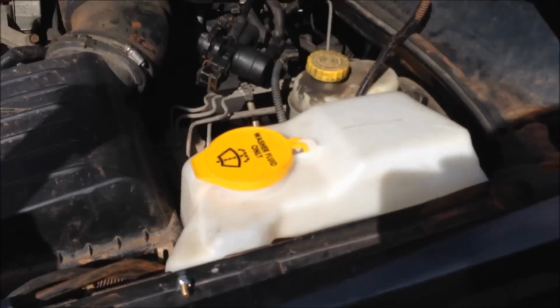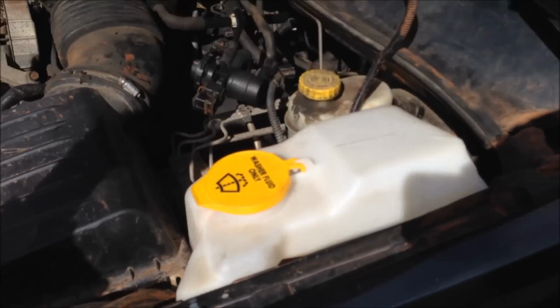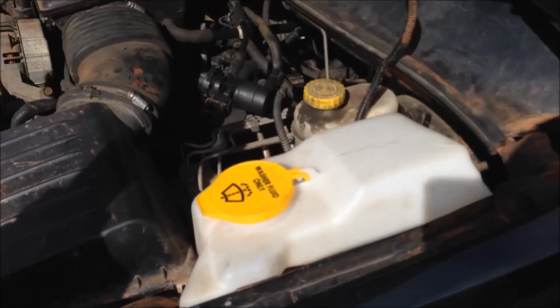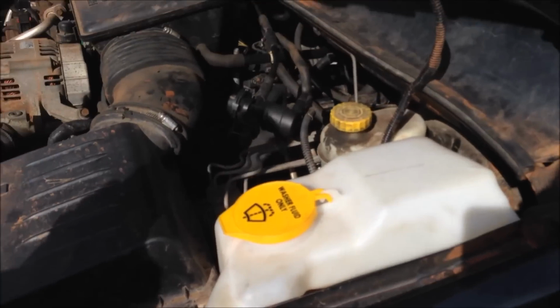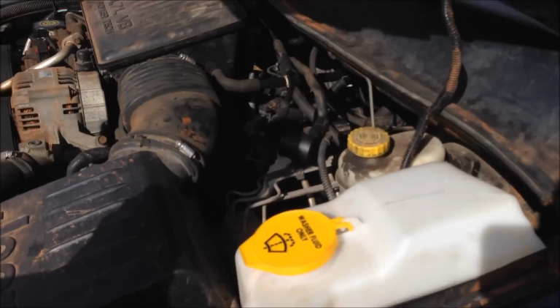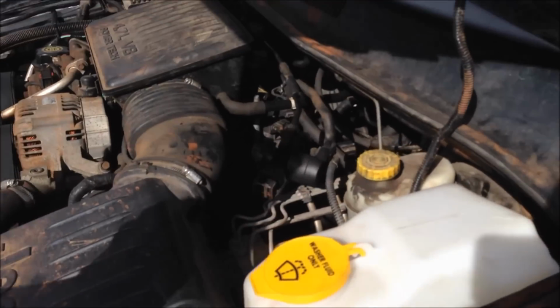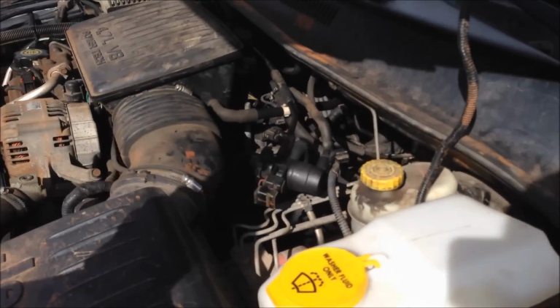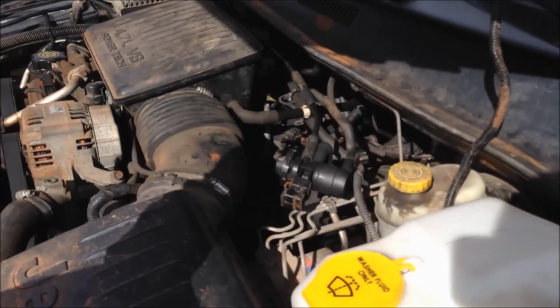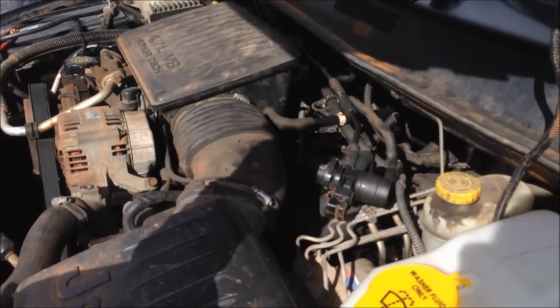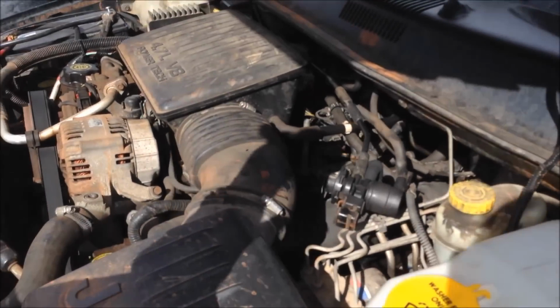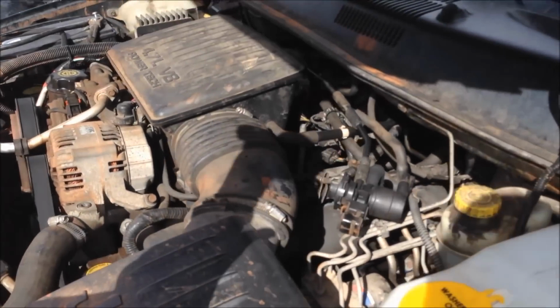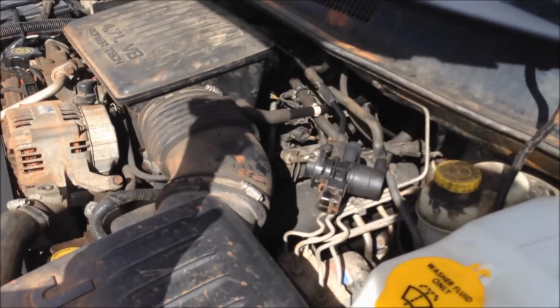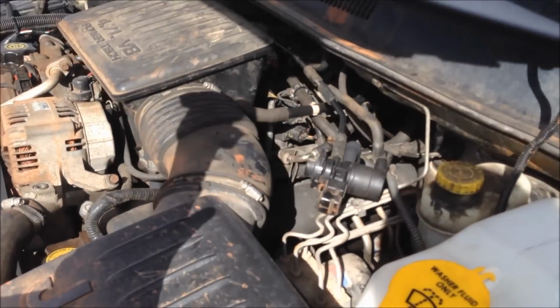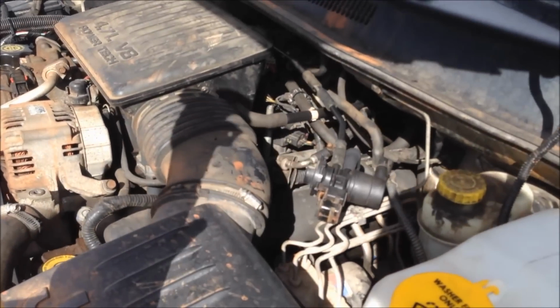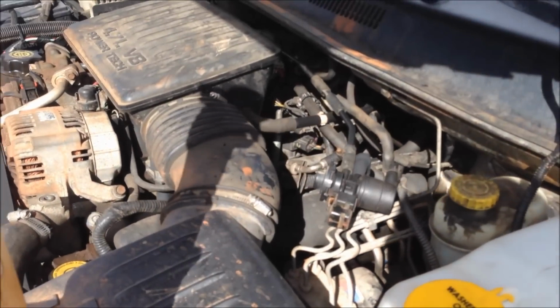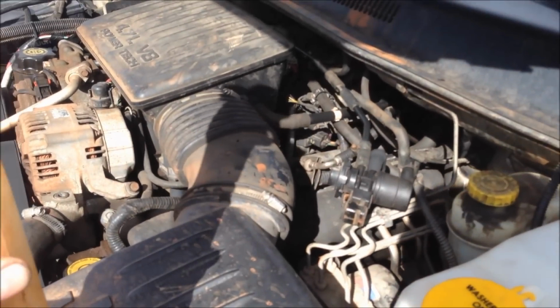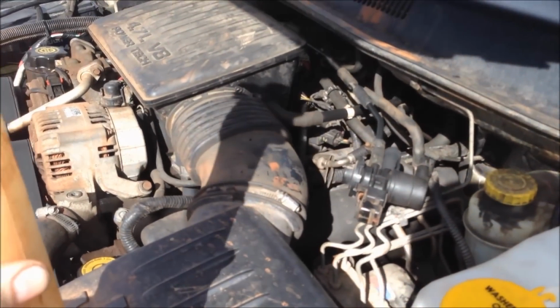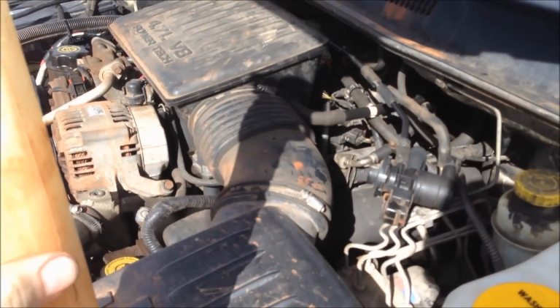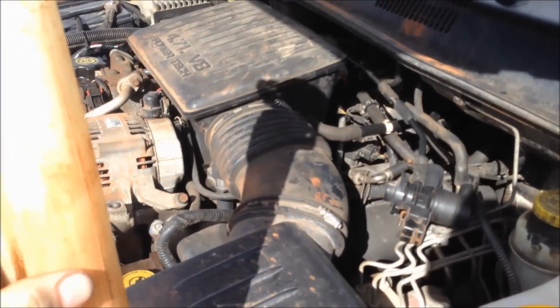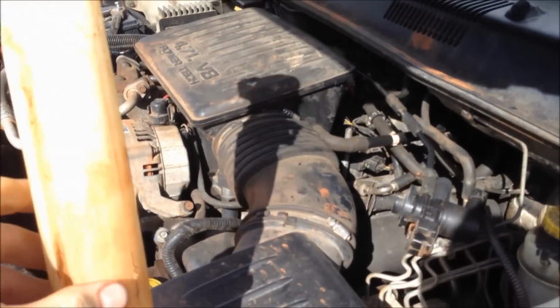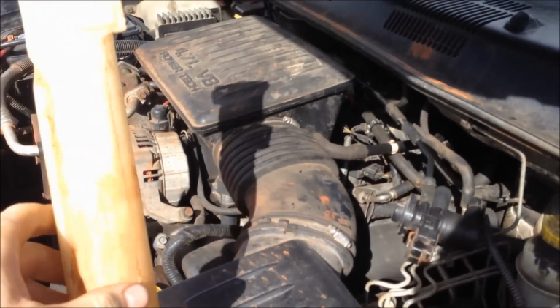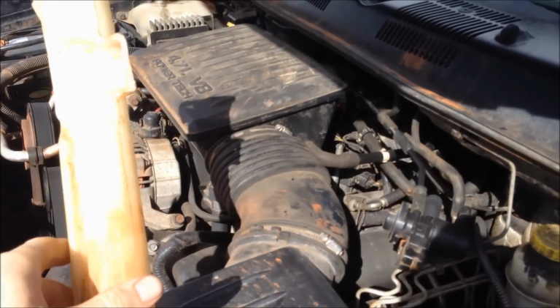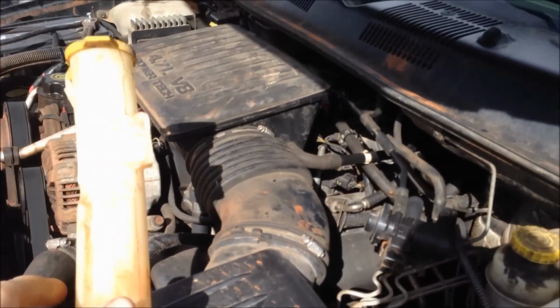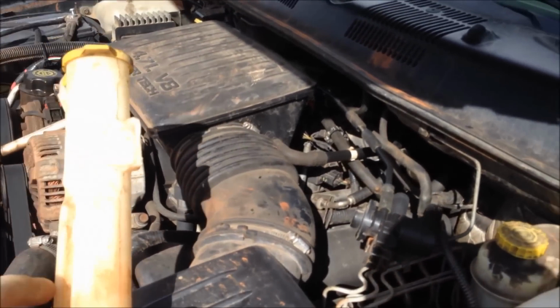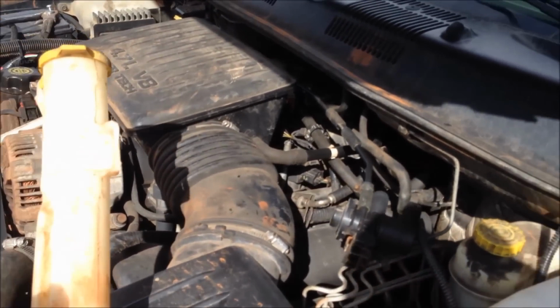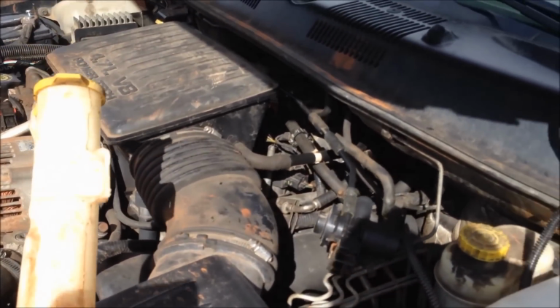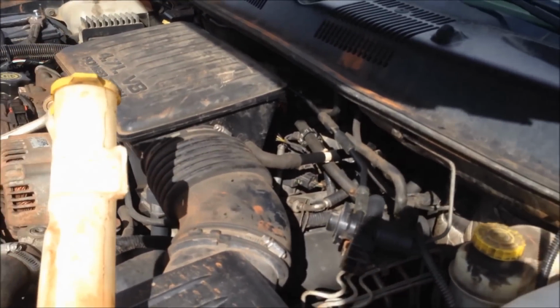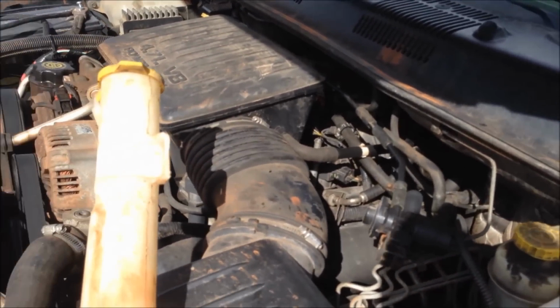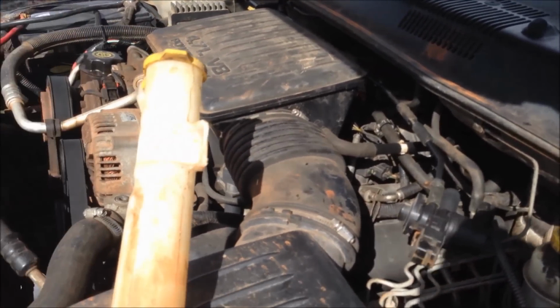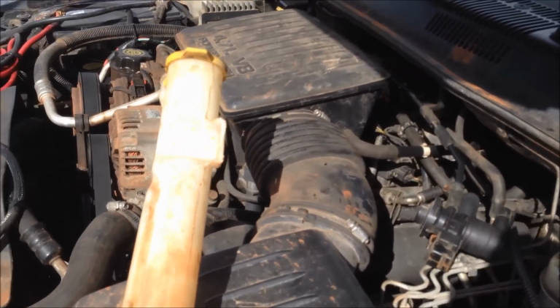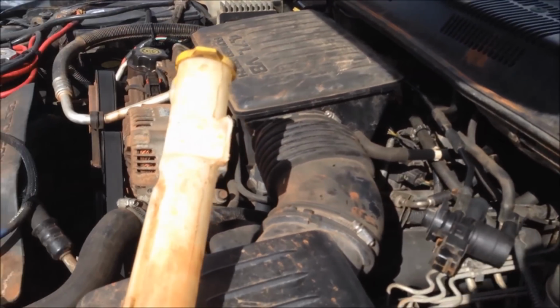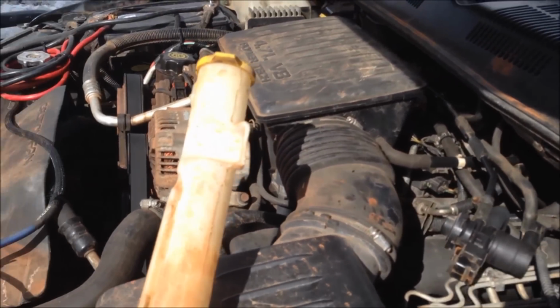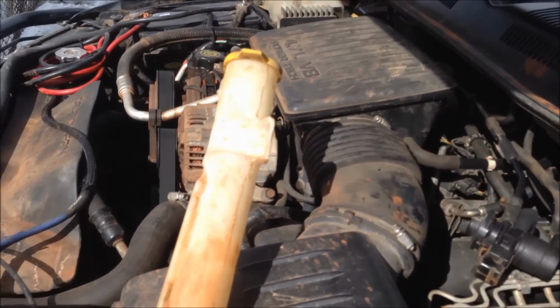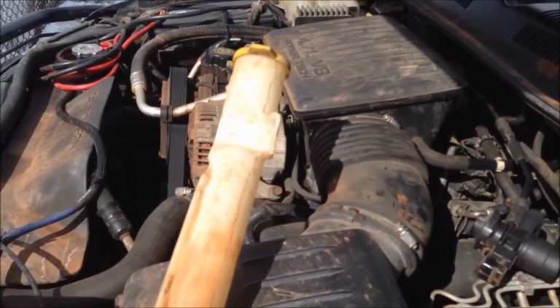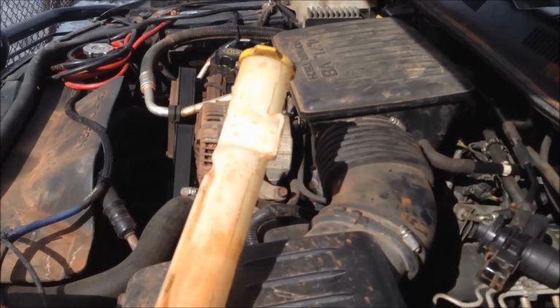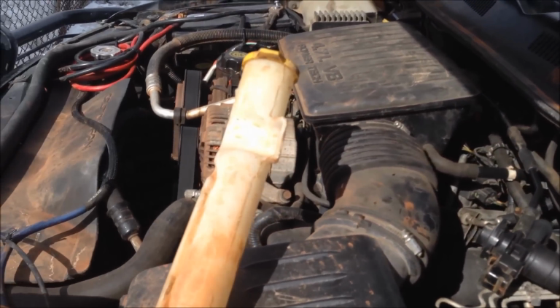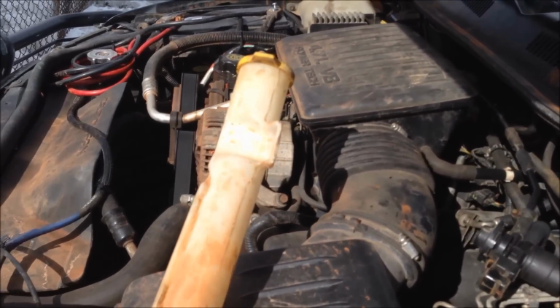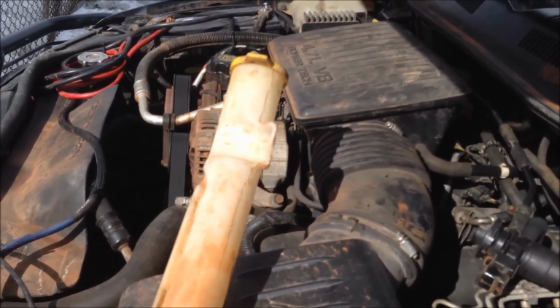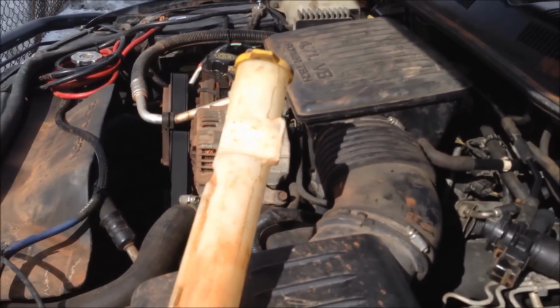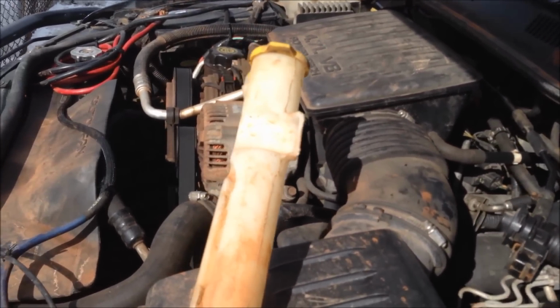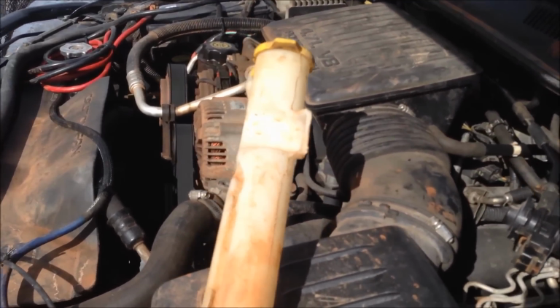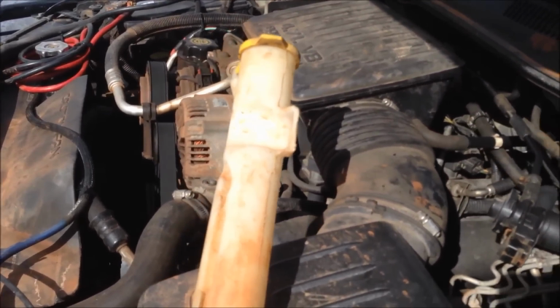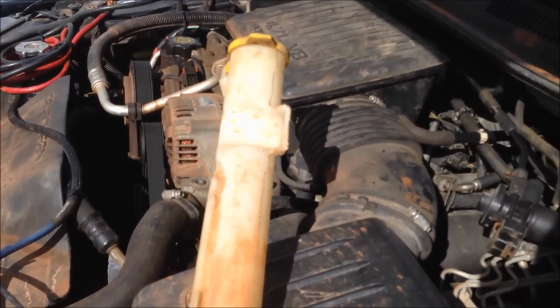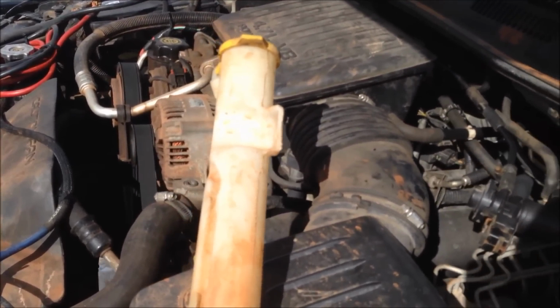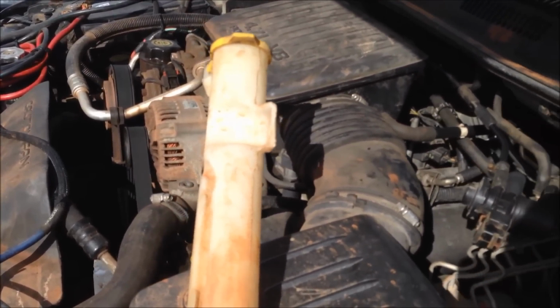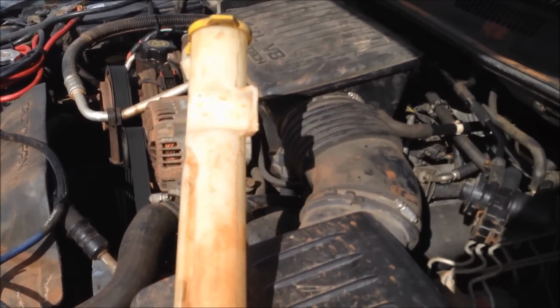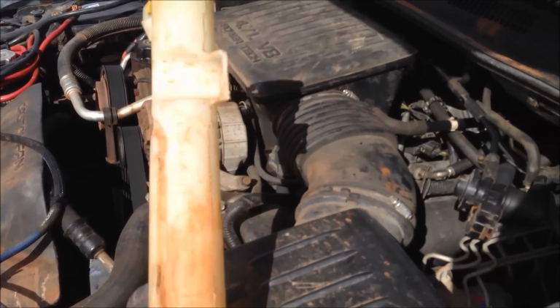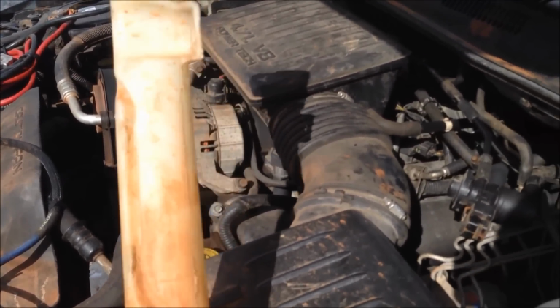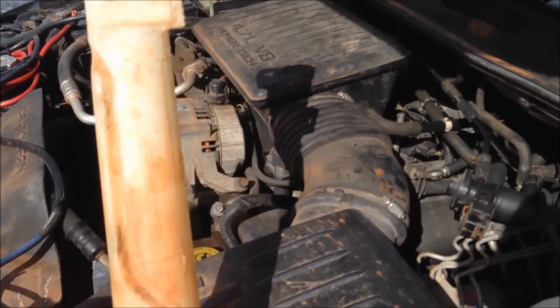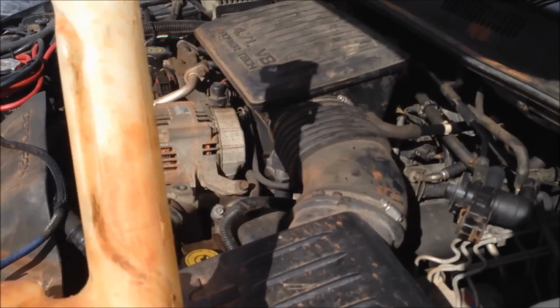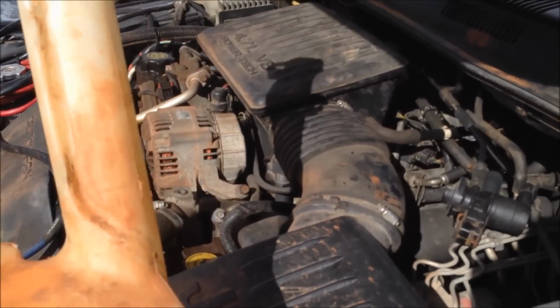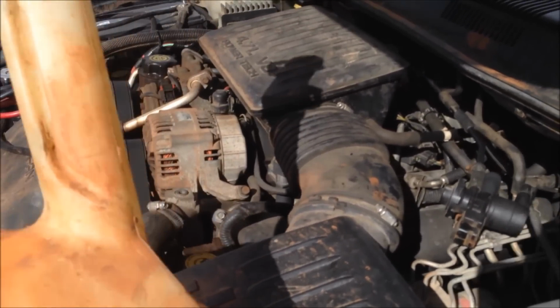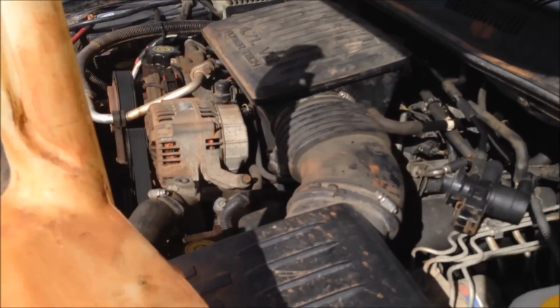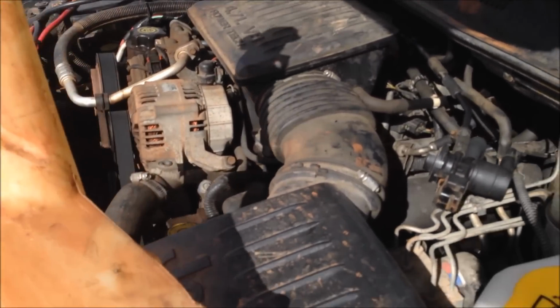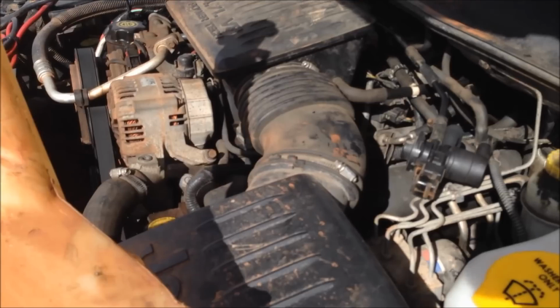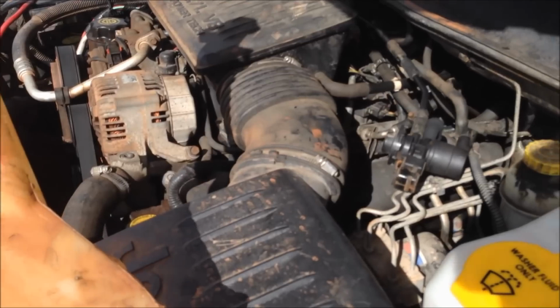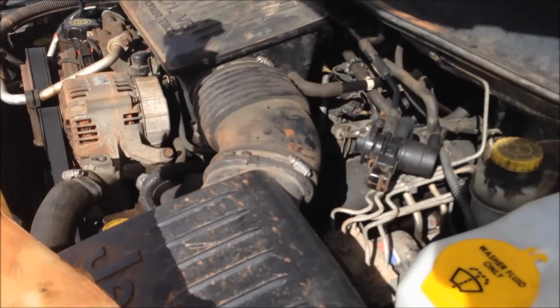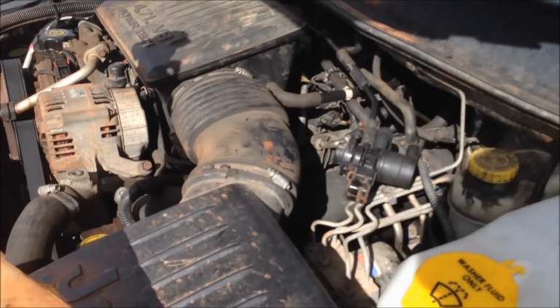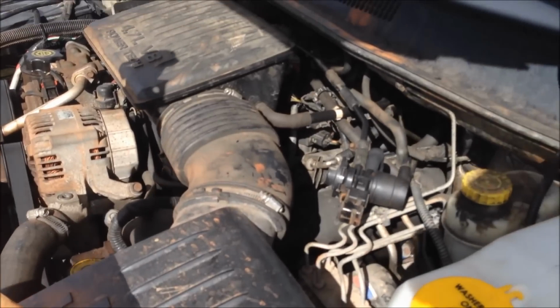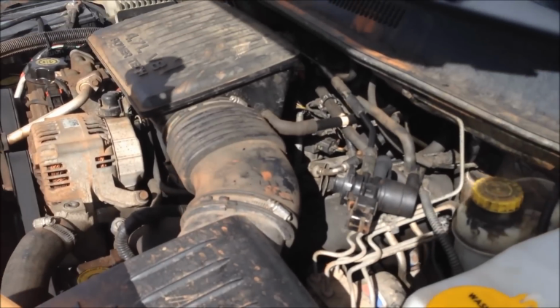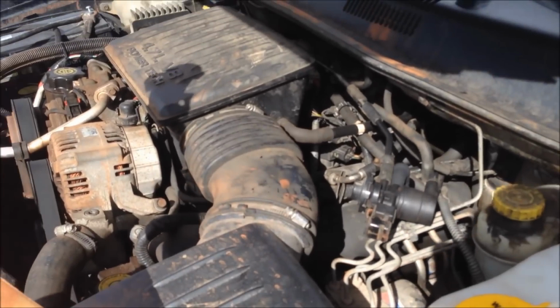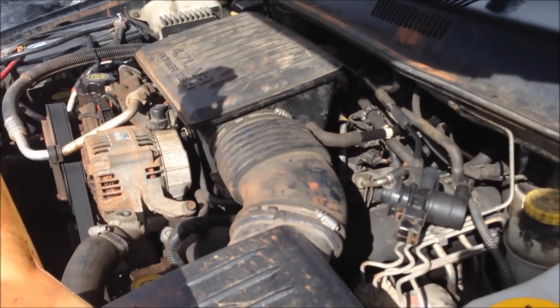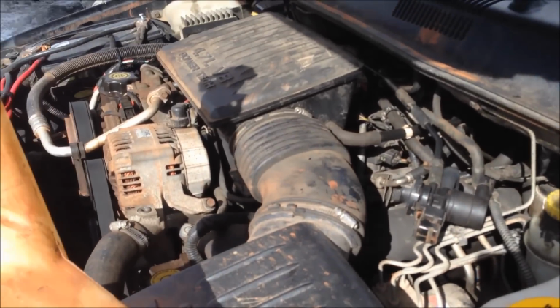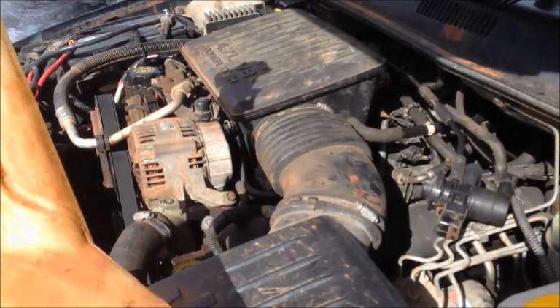Alright guys, I had a request here on the steps to do the washer bottle conversion, ZJ to a WJ.